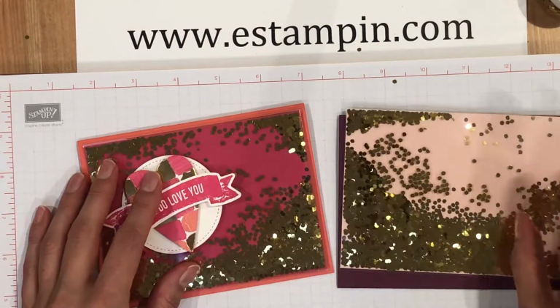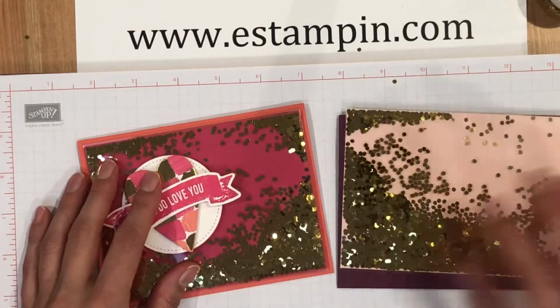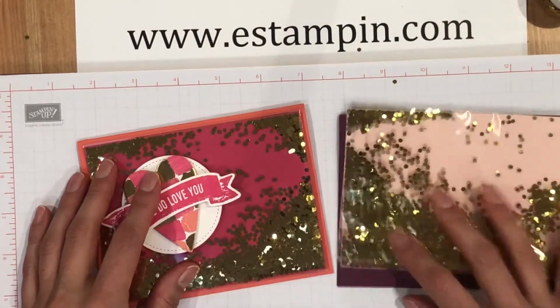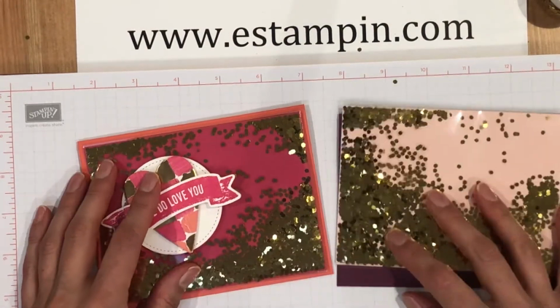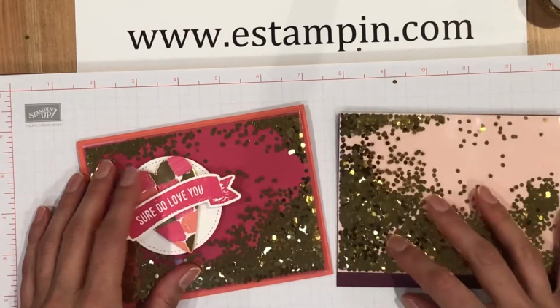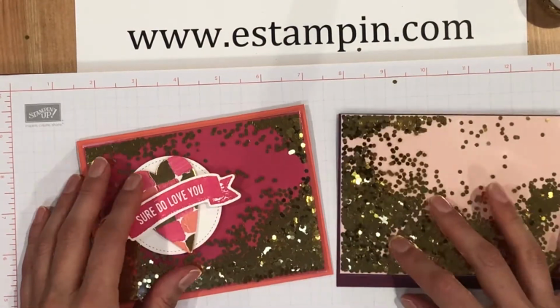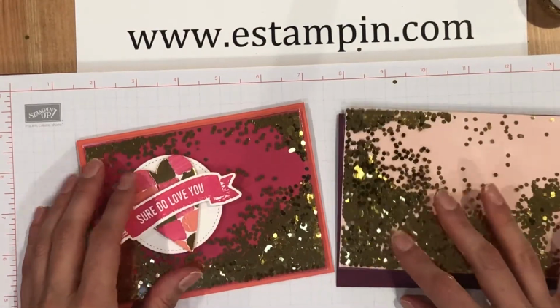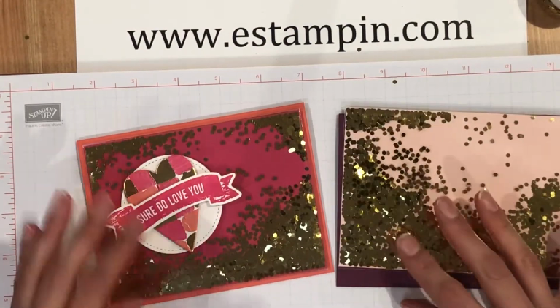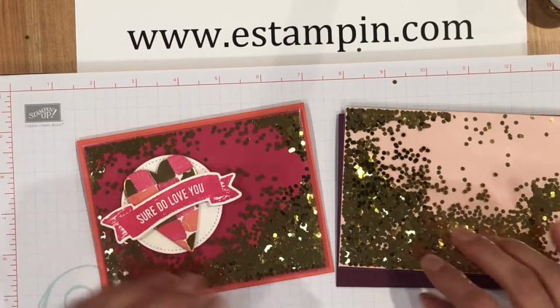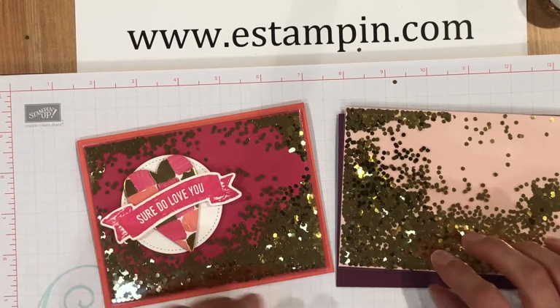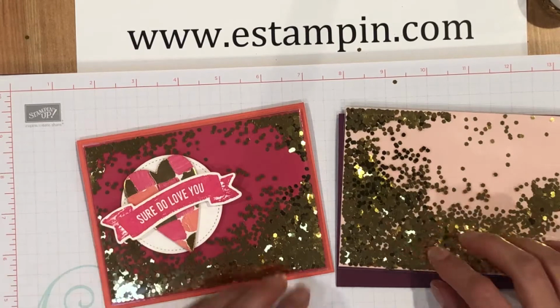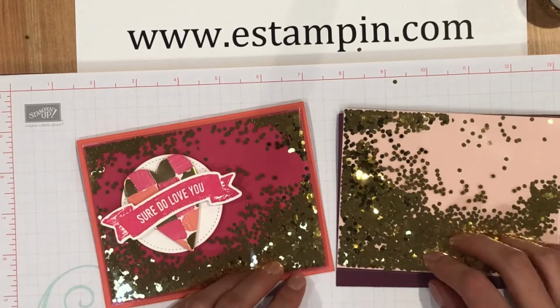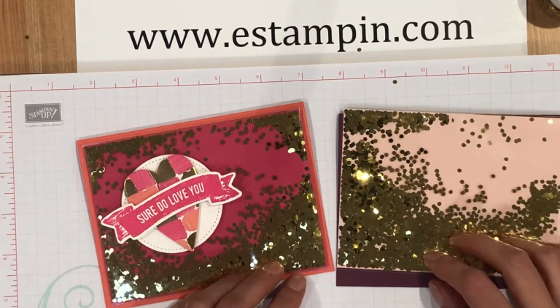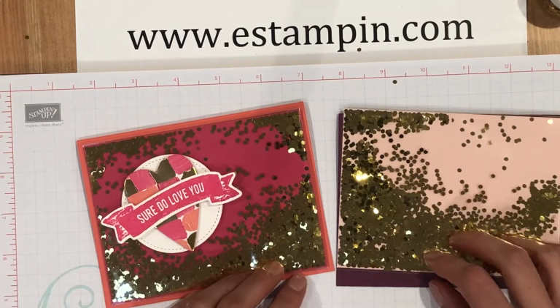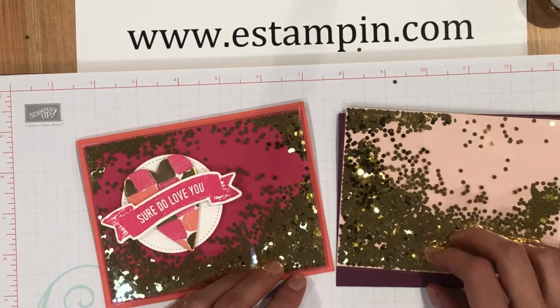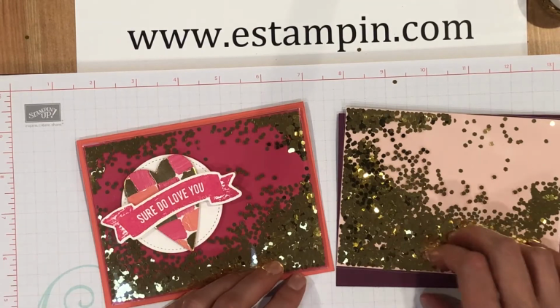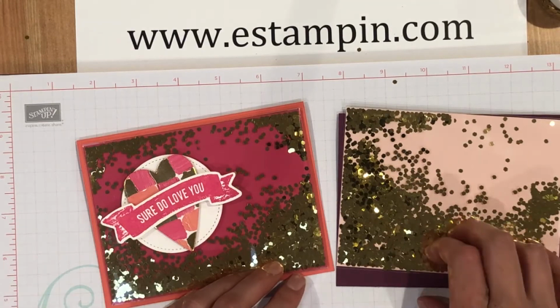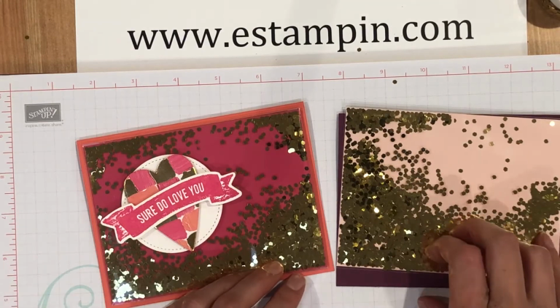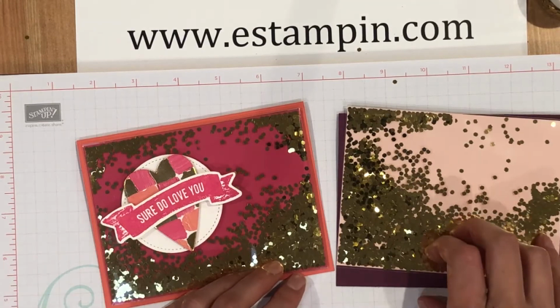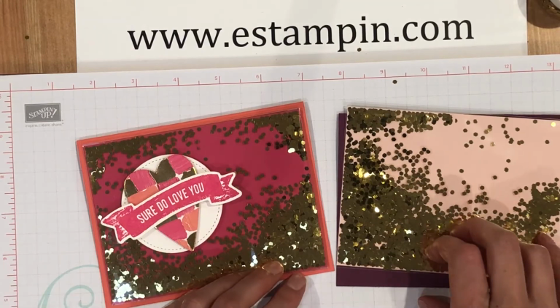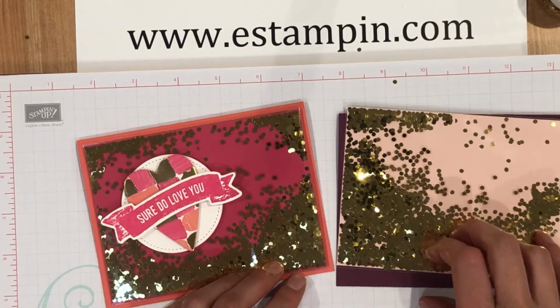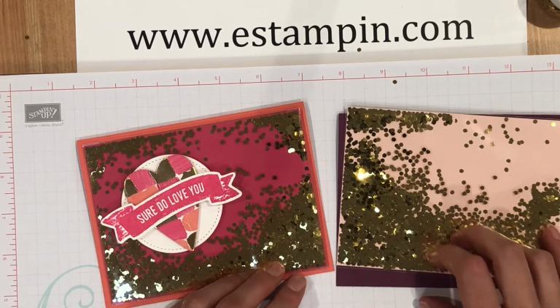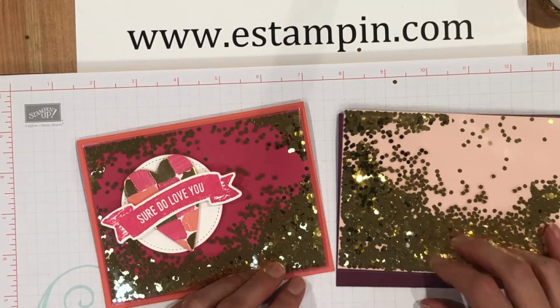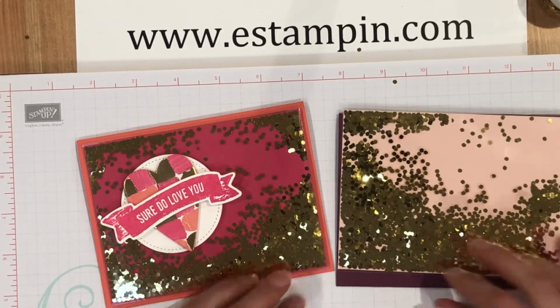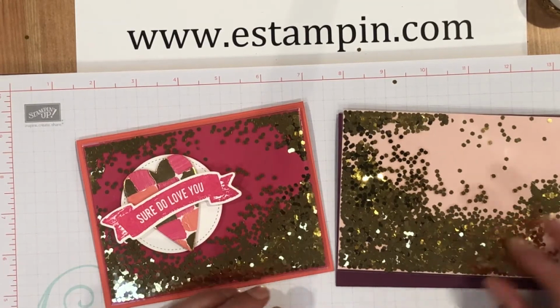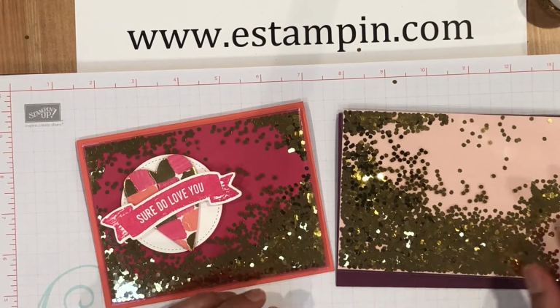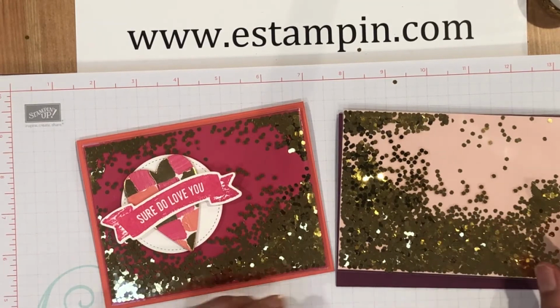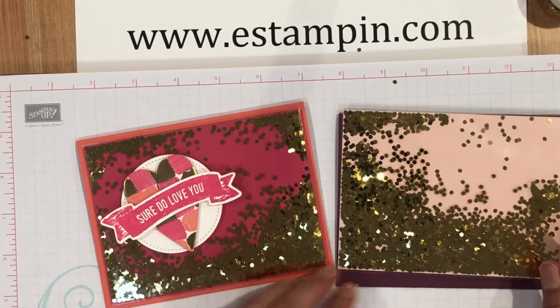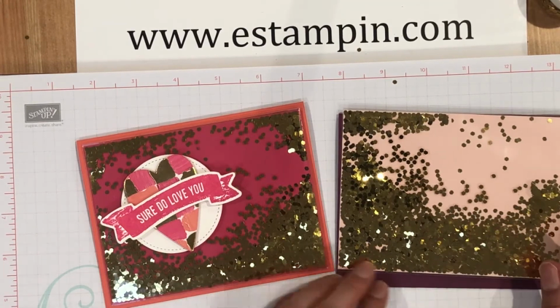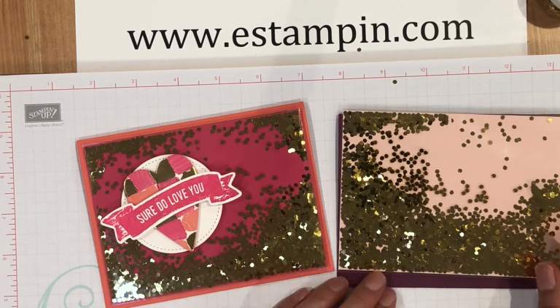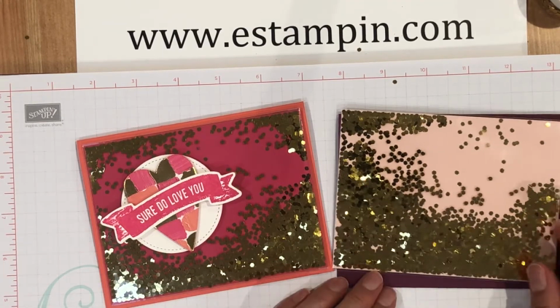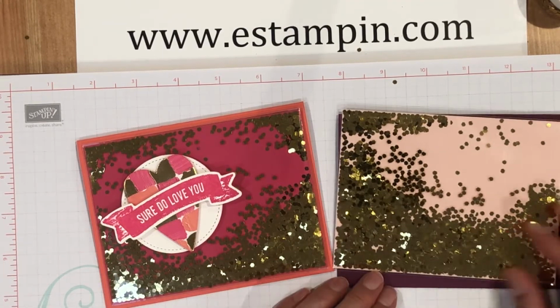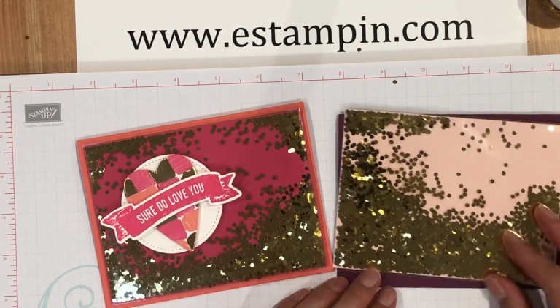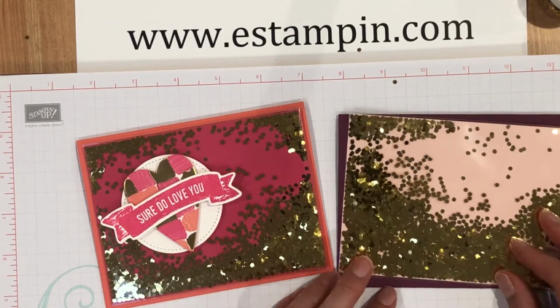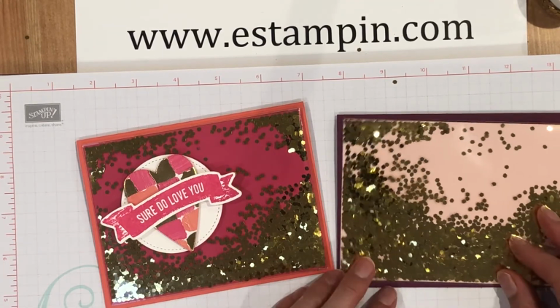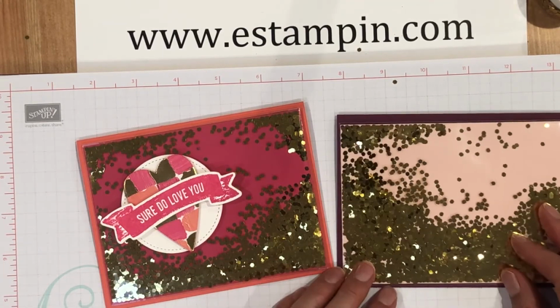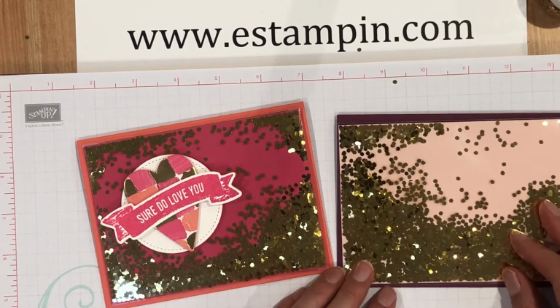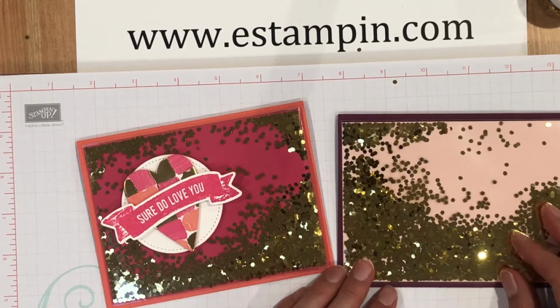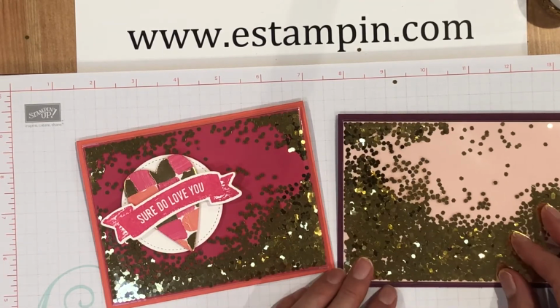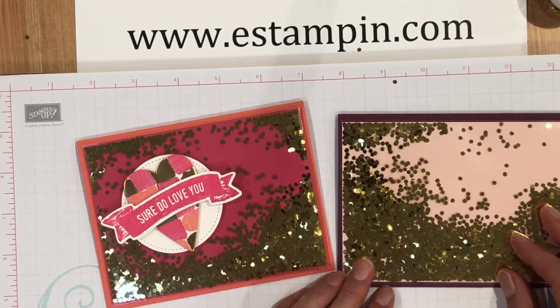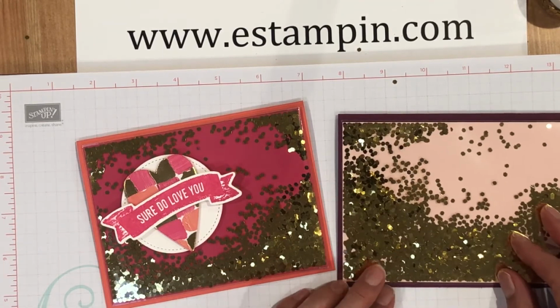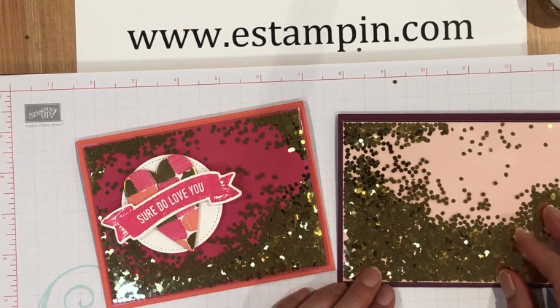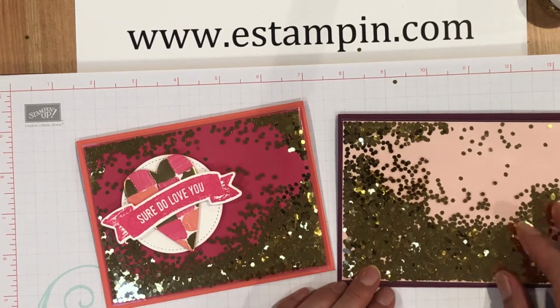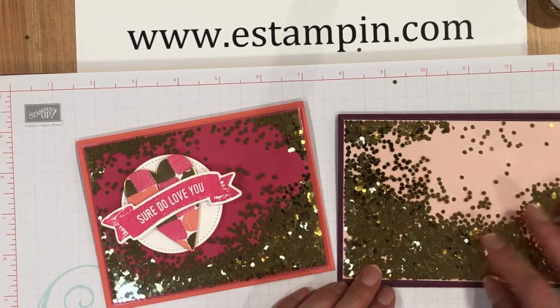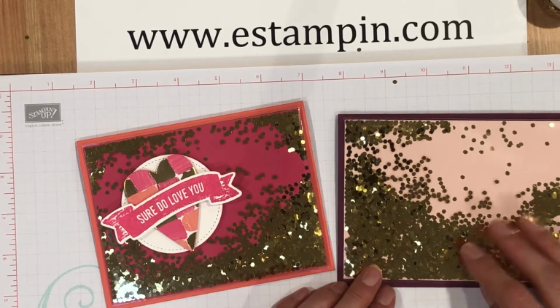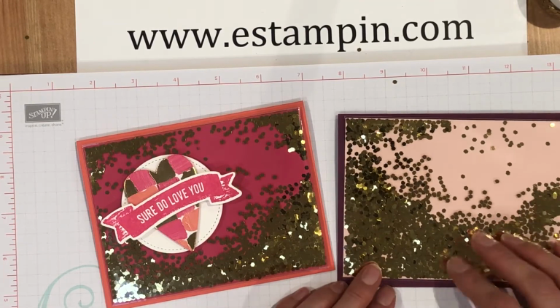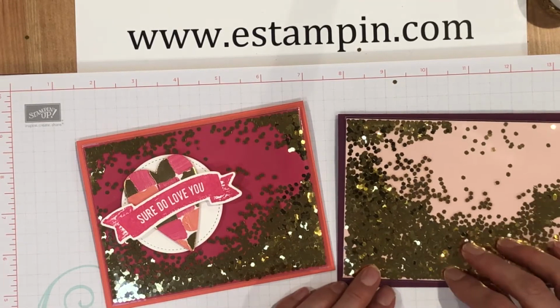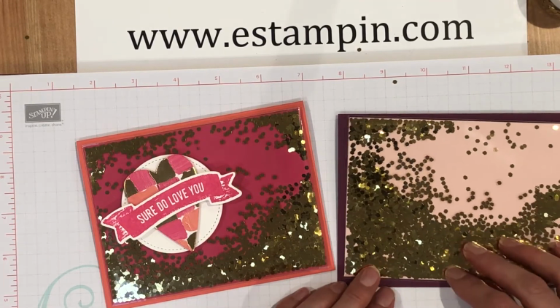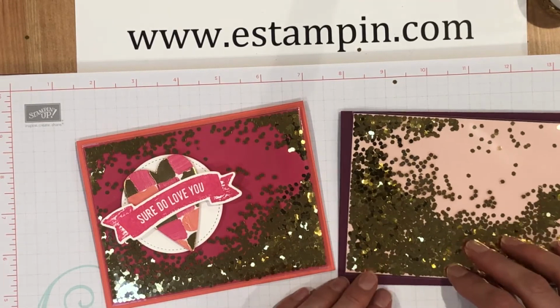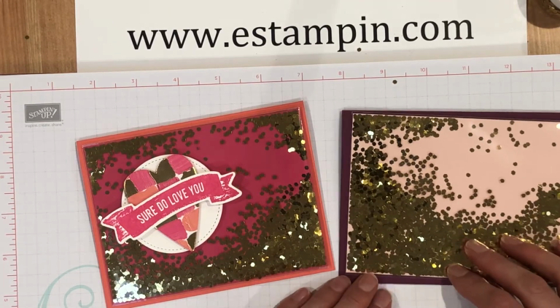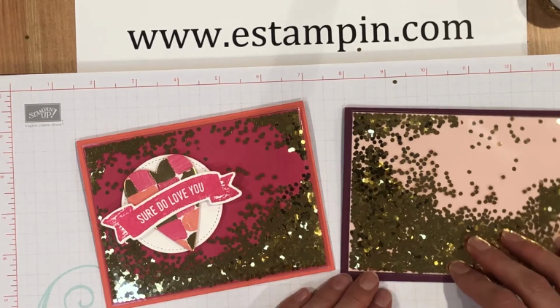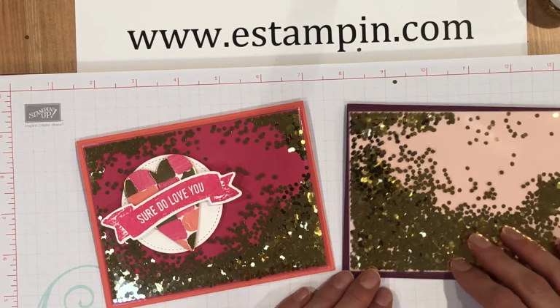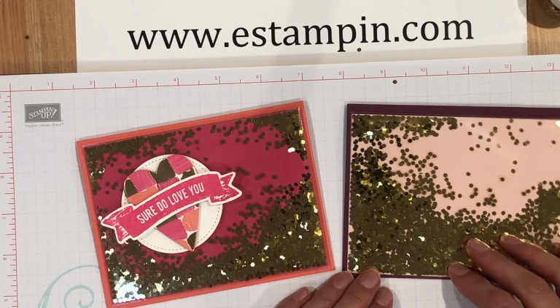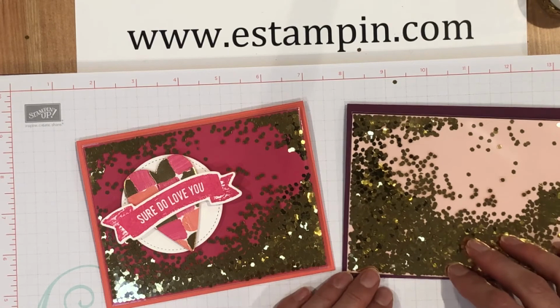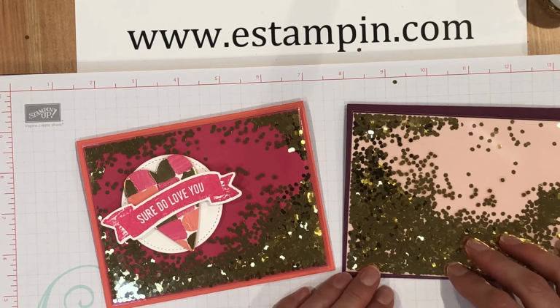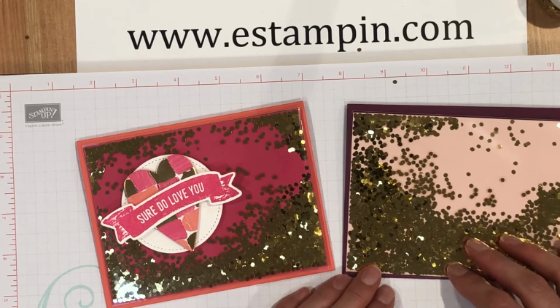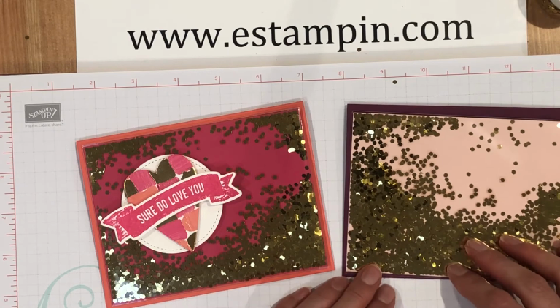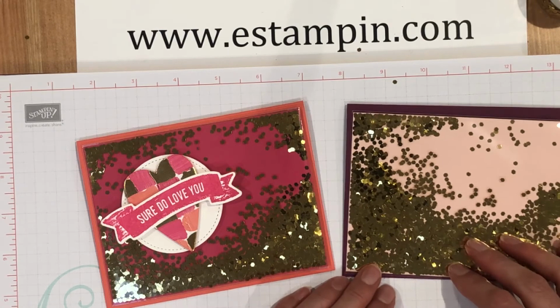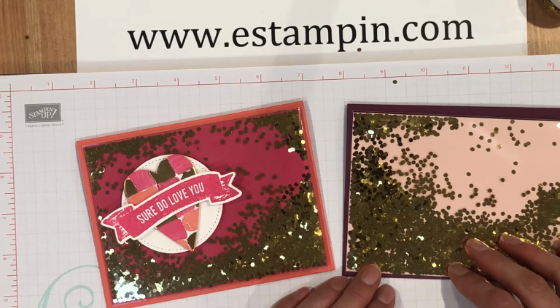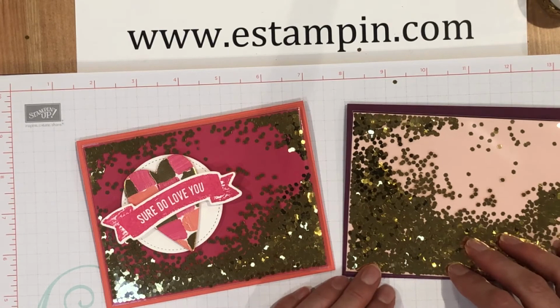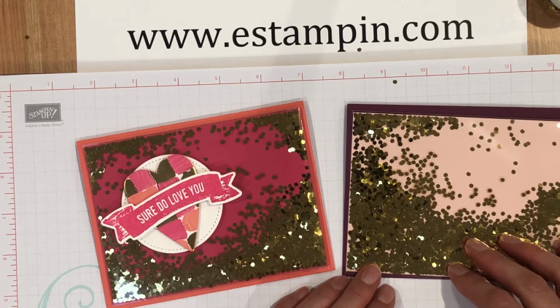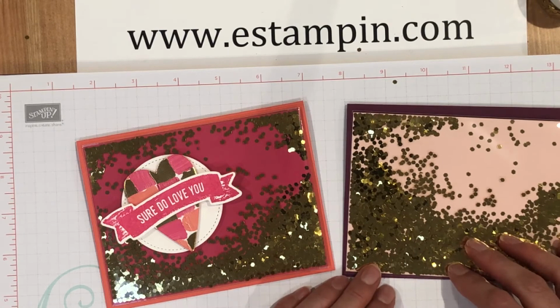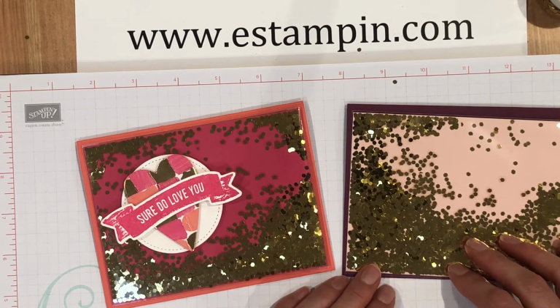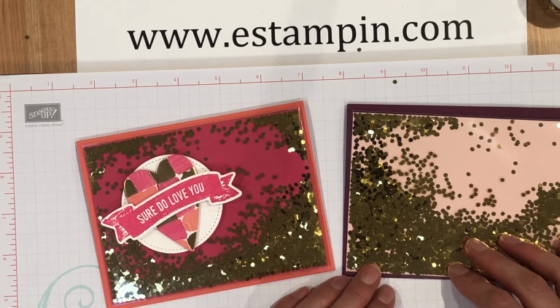Thanks for watching! If you want to buy any of the products shown in this video, please go to my website at estampin.com and click on the shop link. Thanks so much!